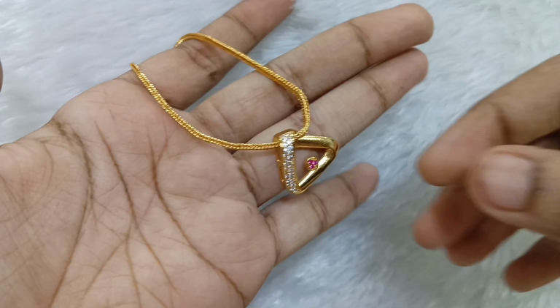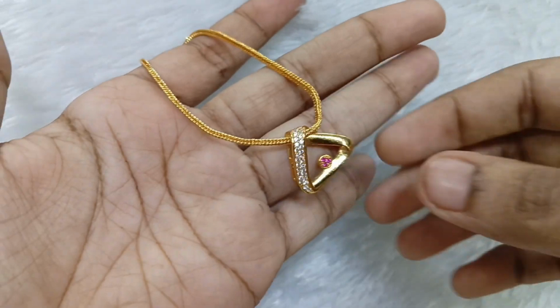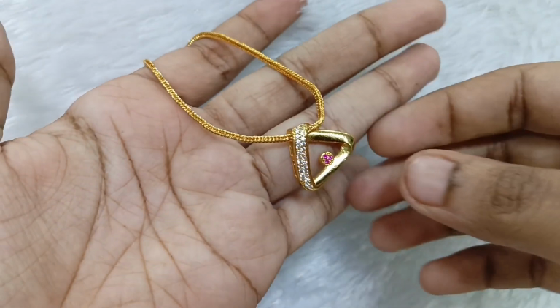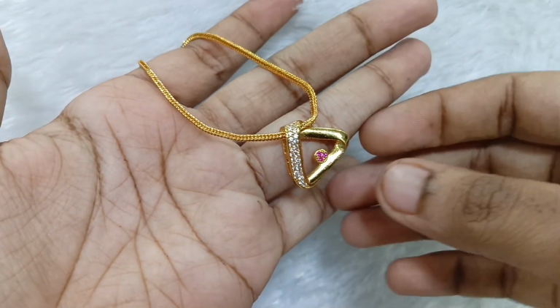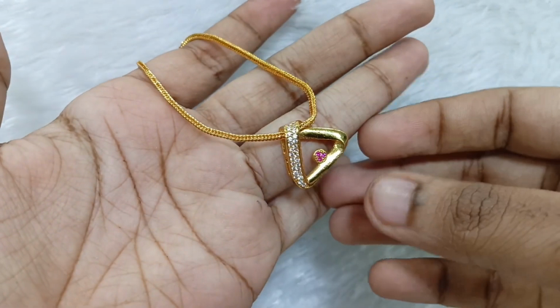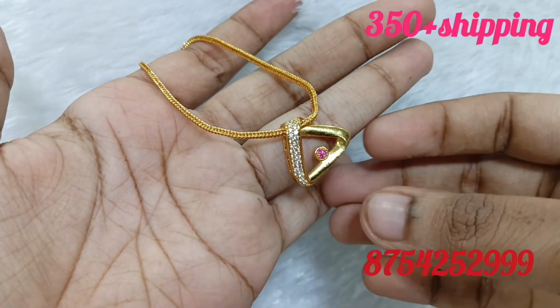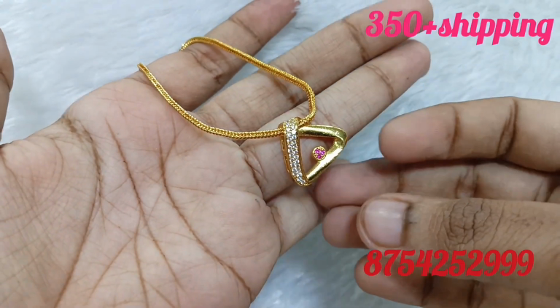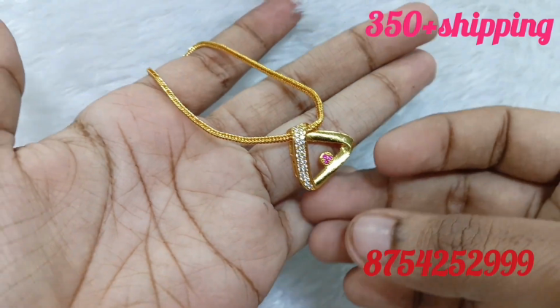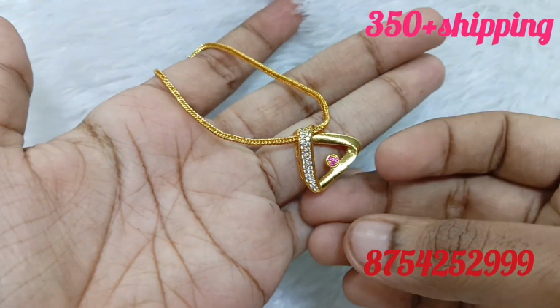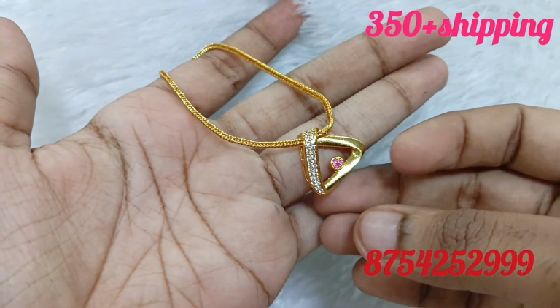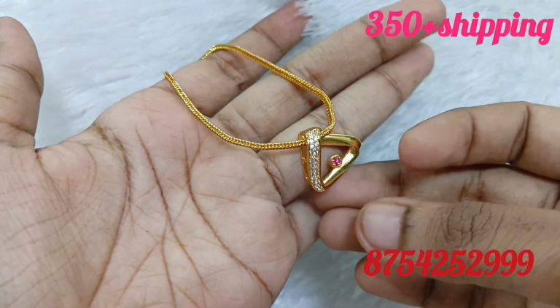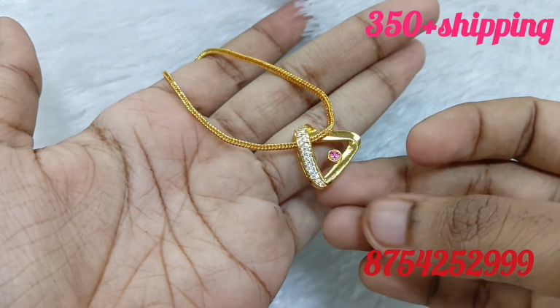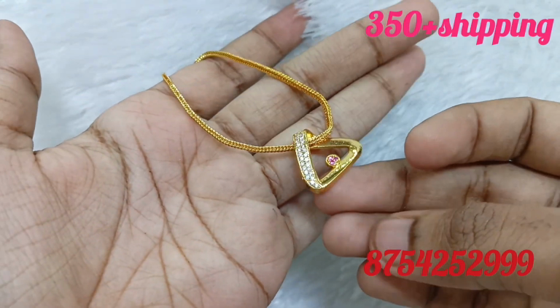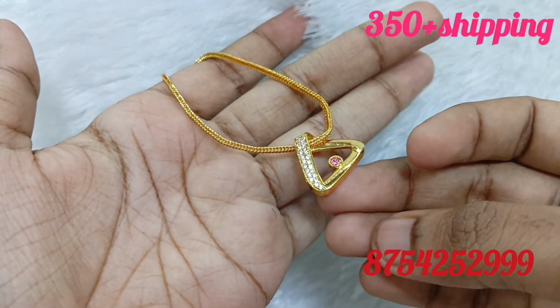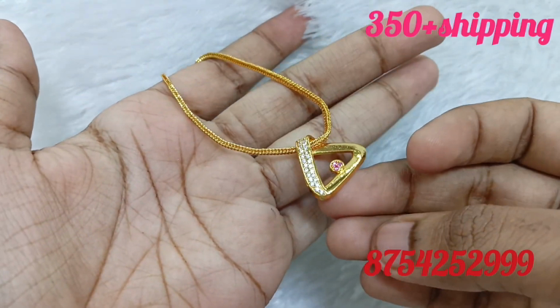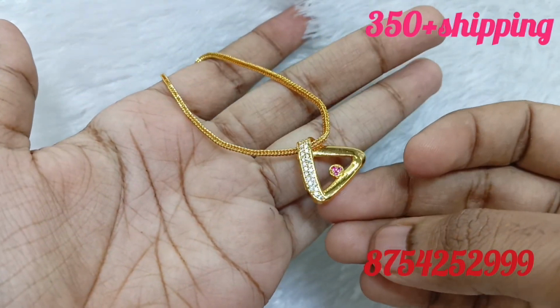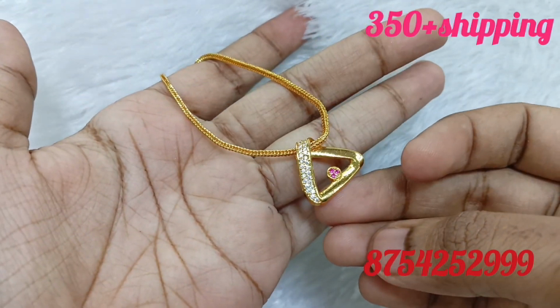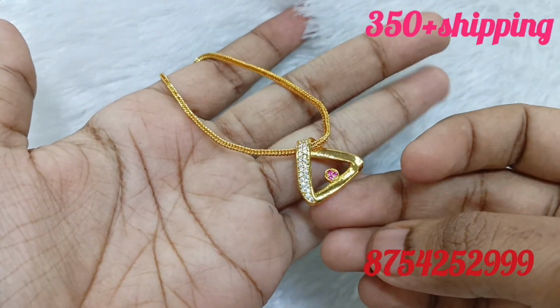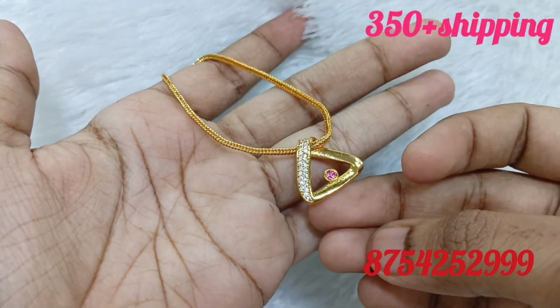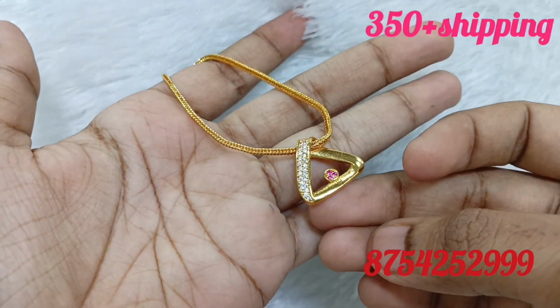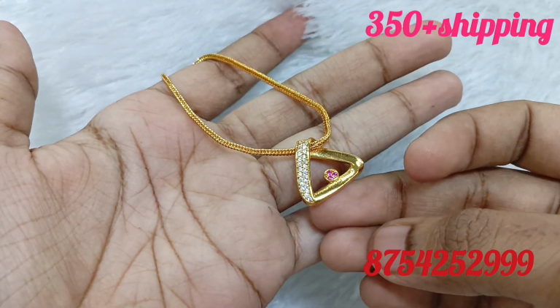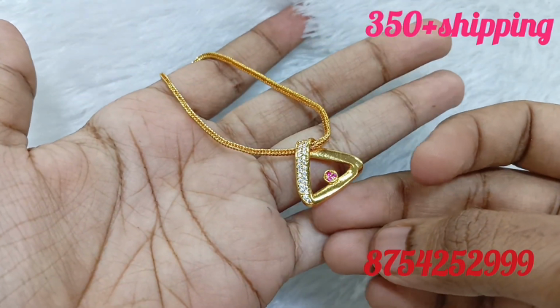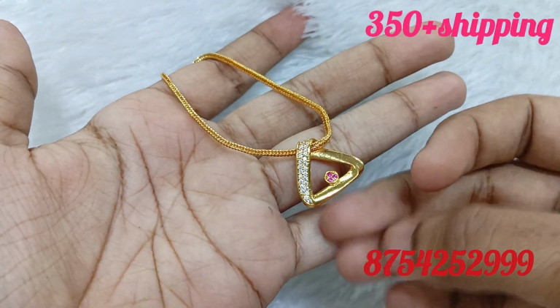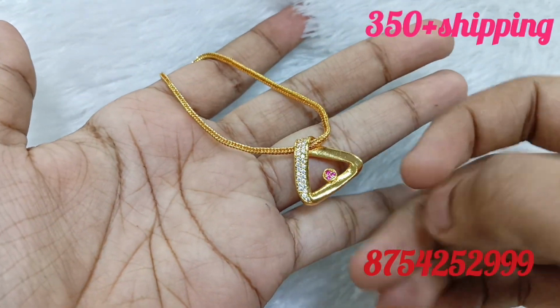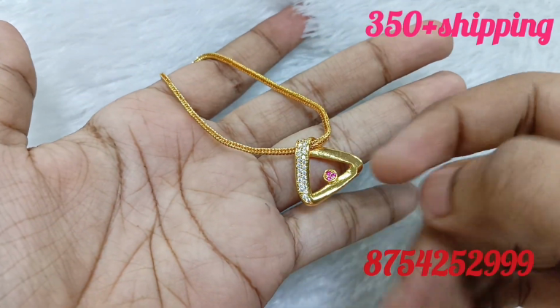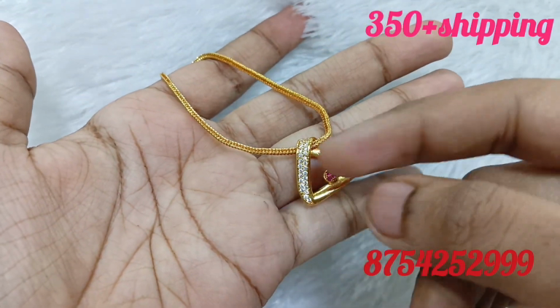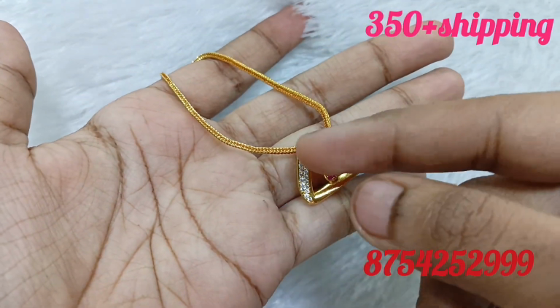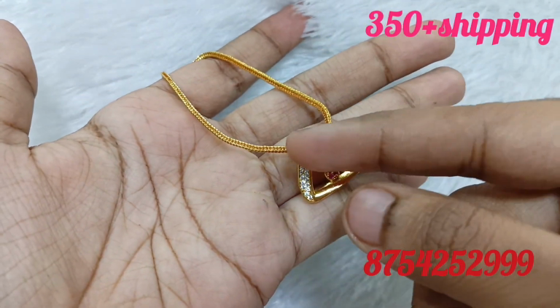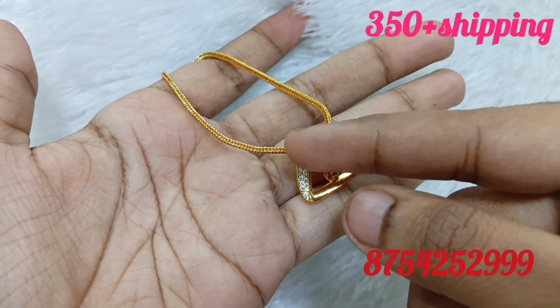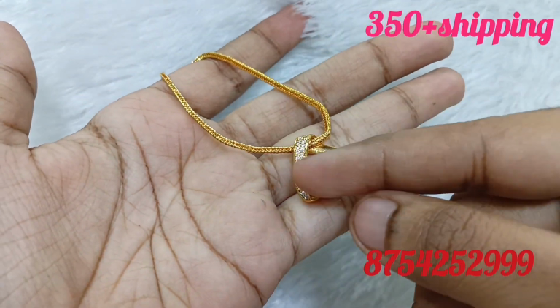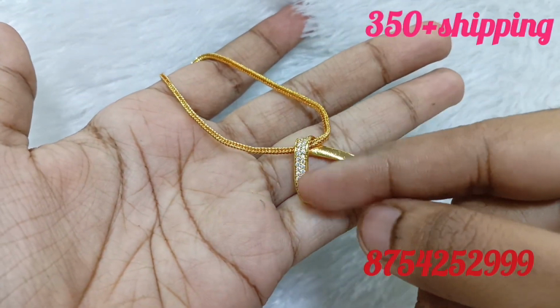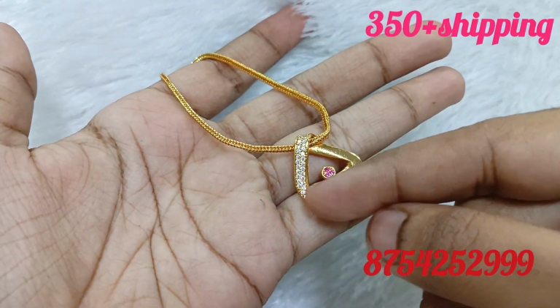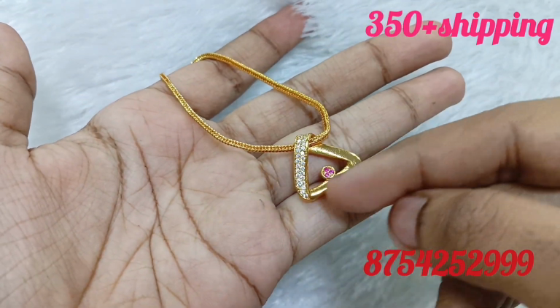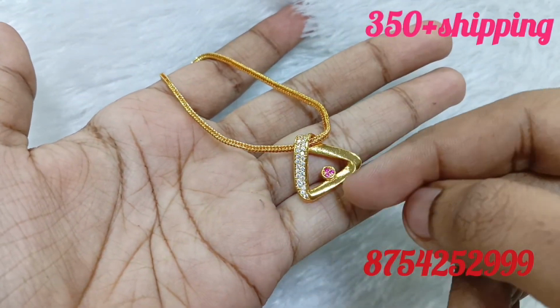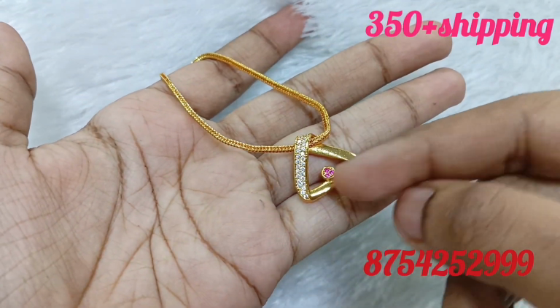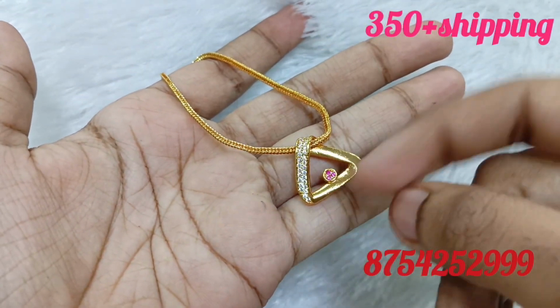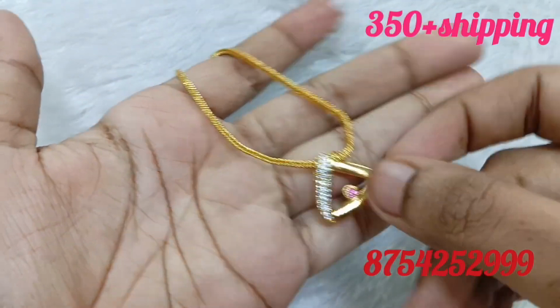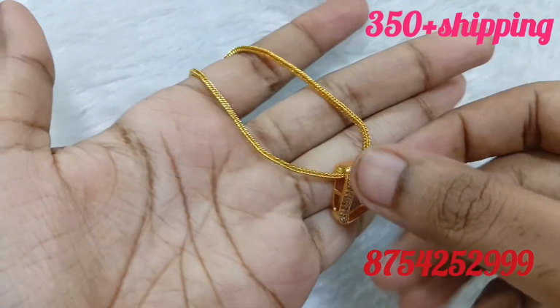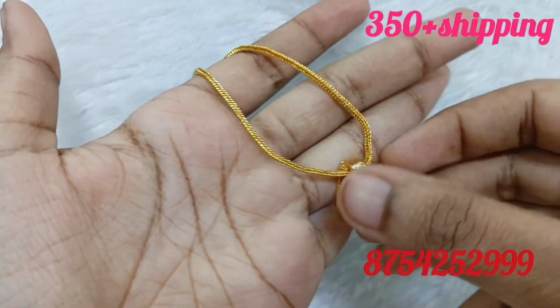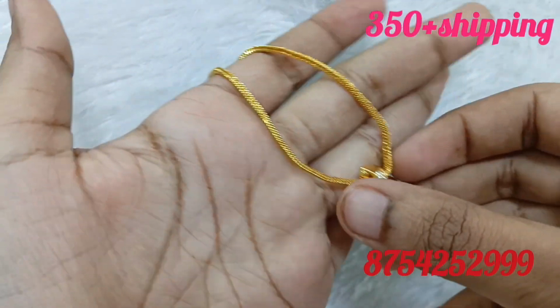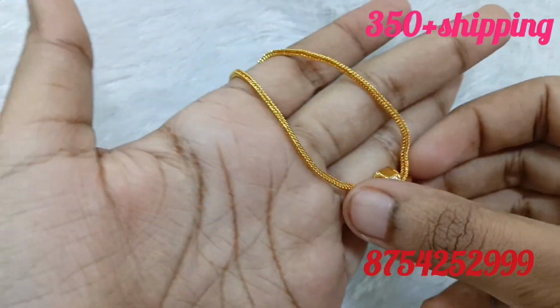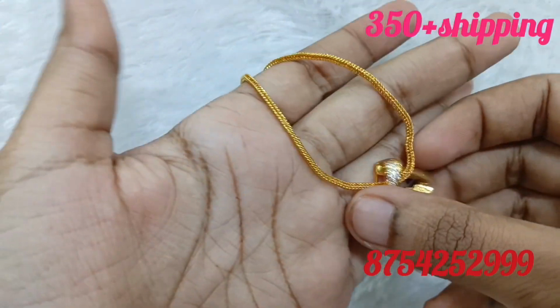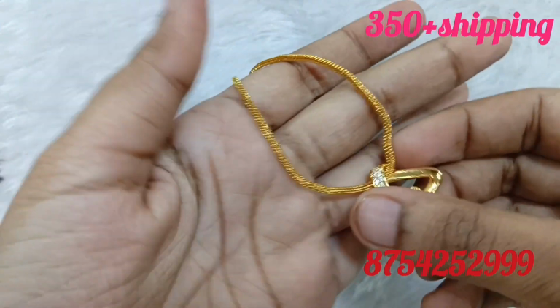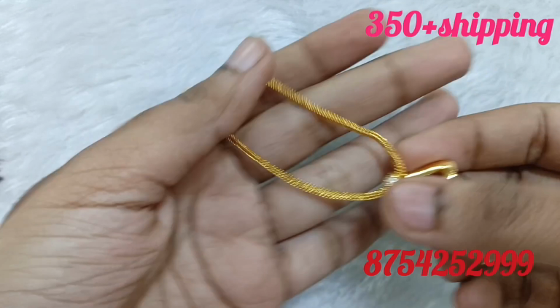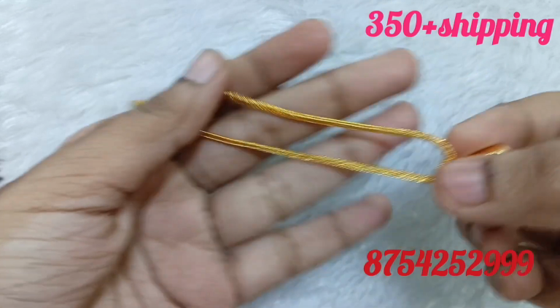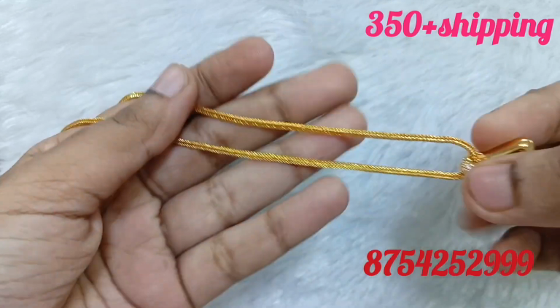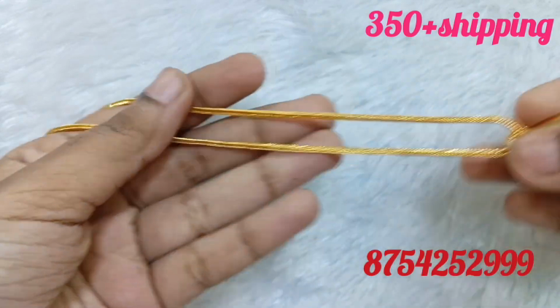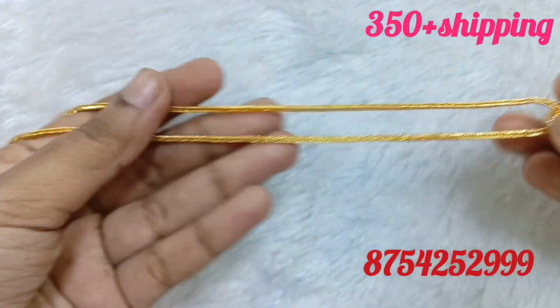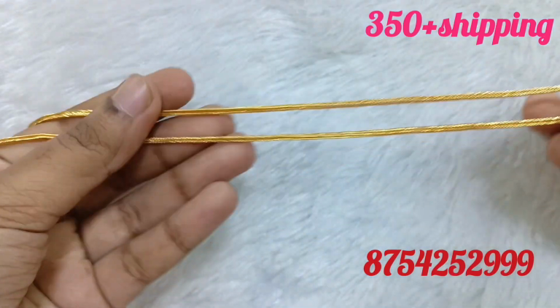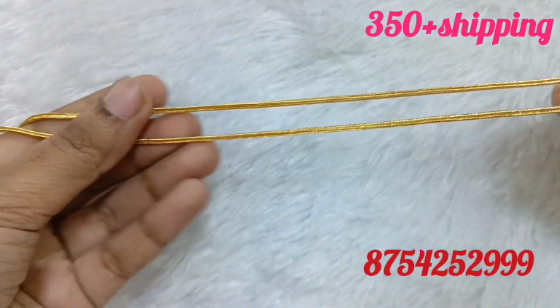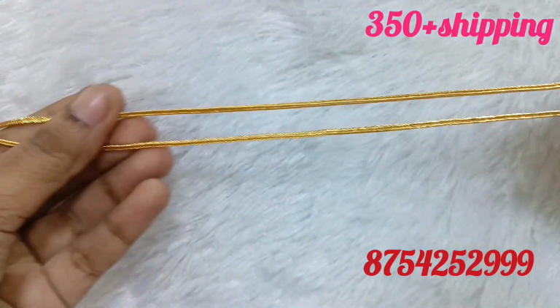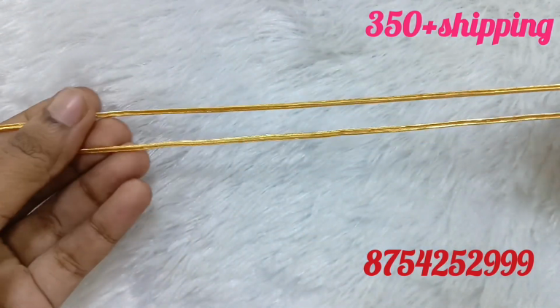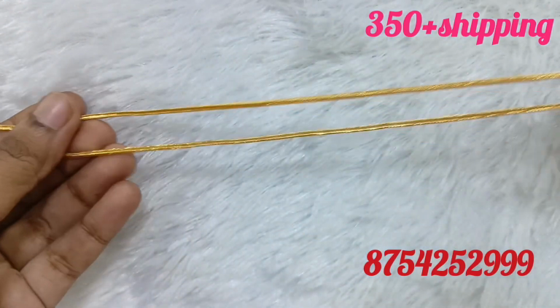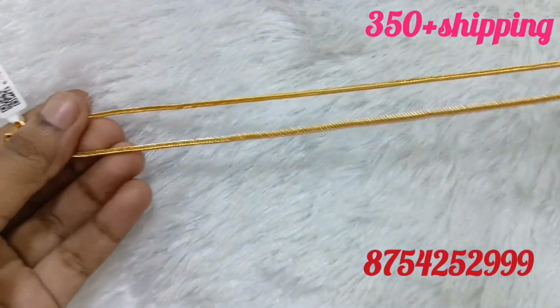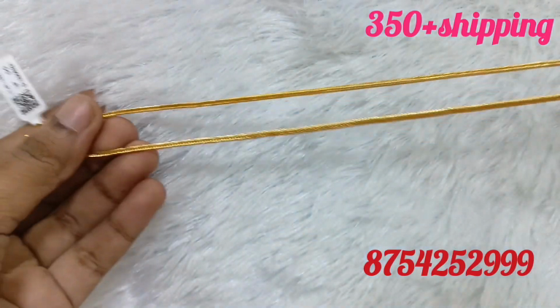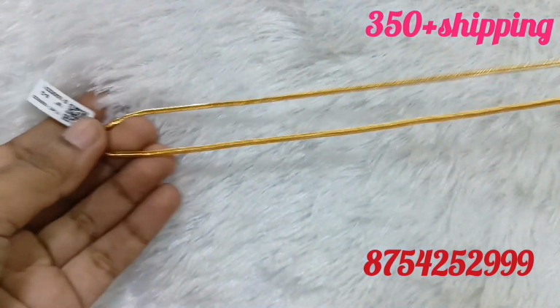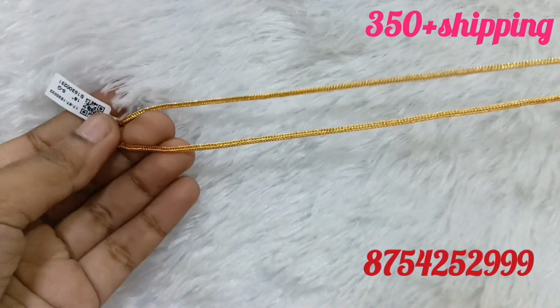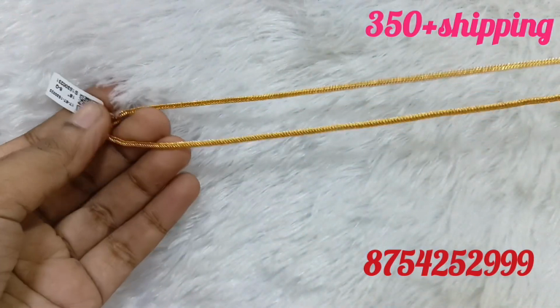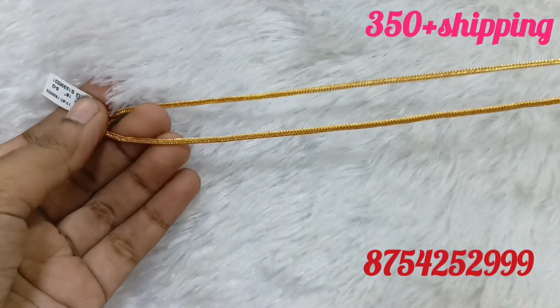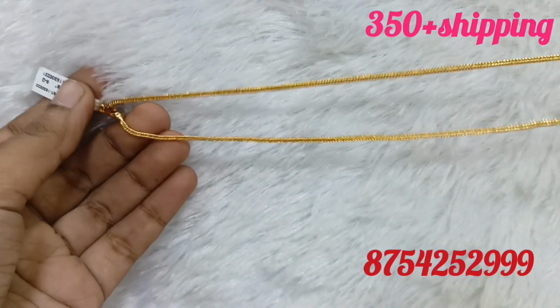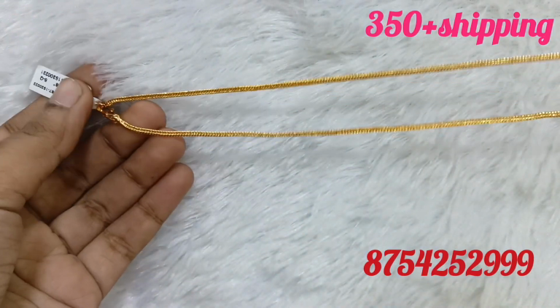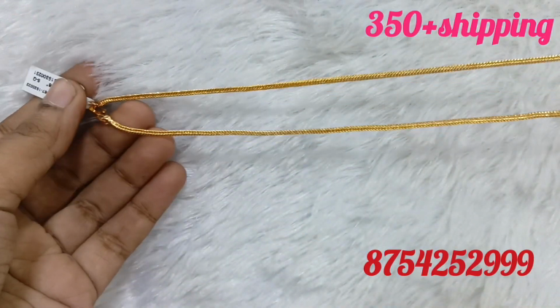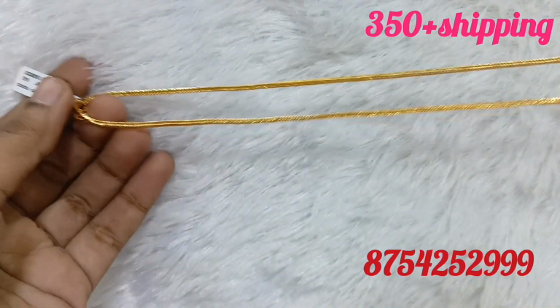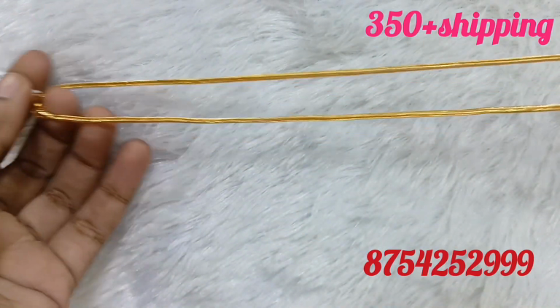Hello friends, we are going to show you a short chain collection. If you are watching our channel, subscribe and click on the notification button.